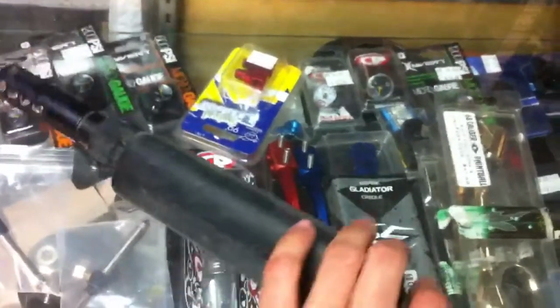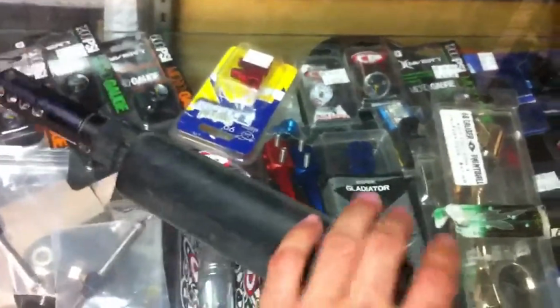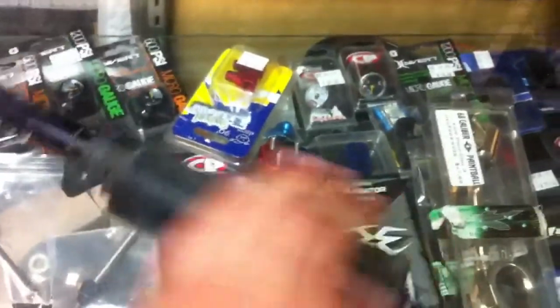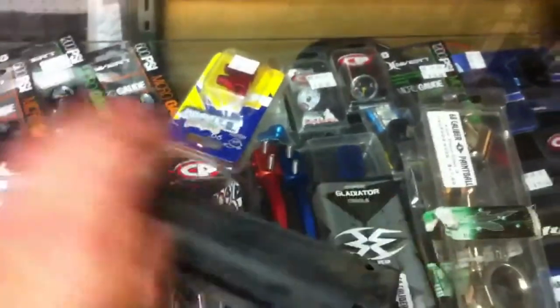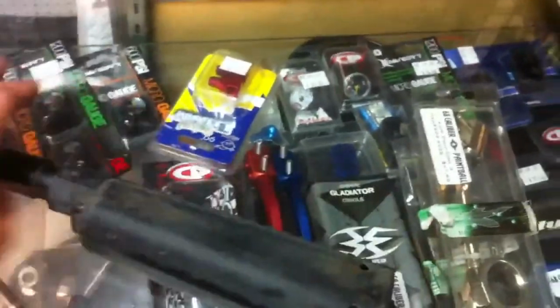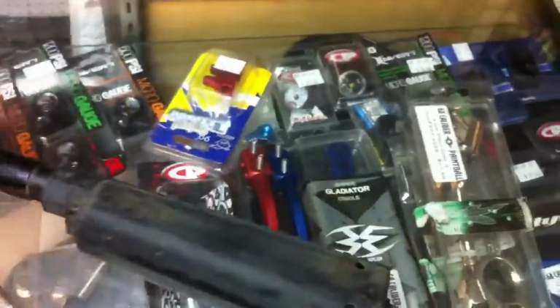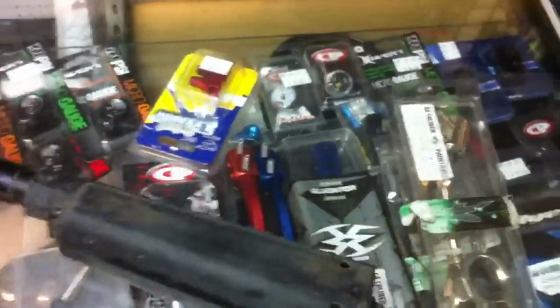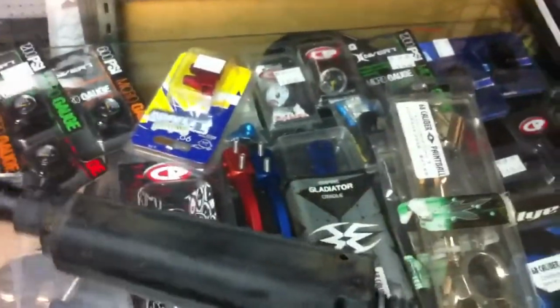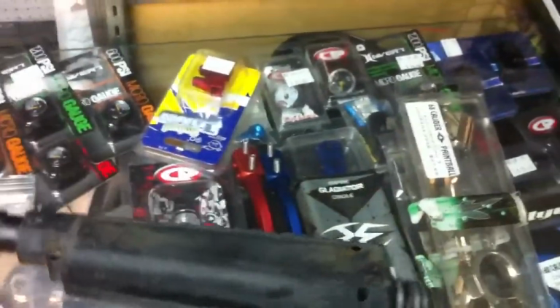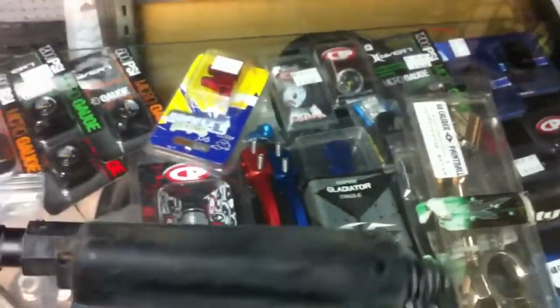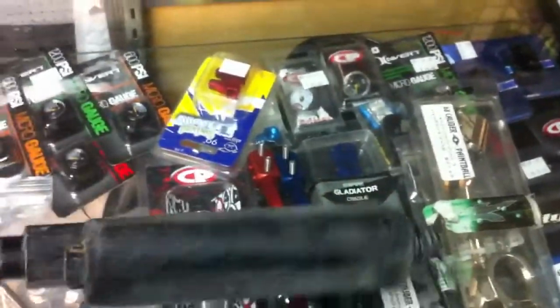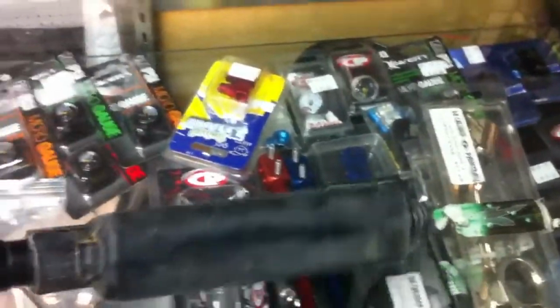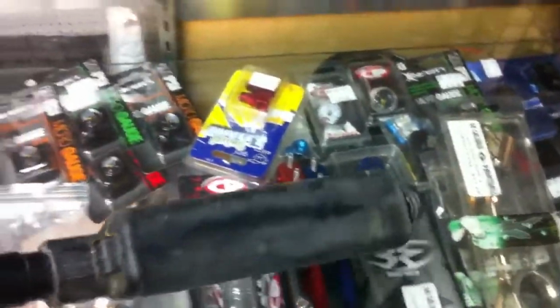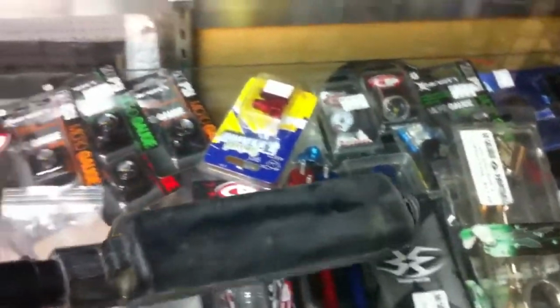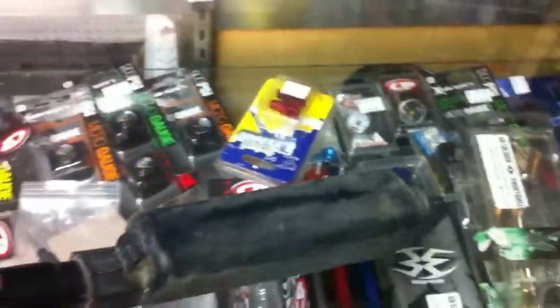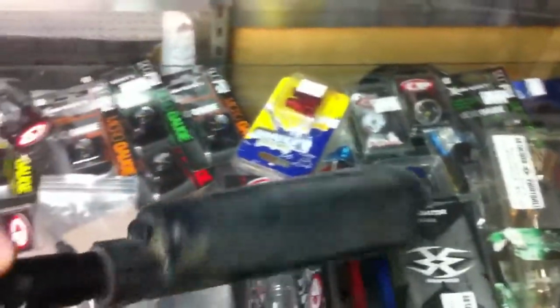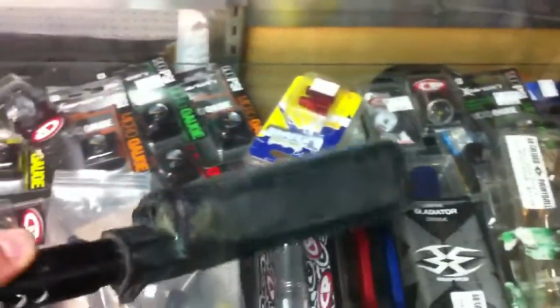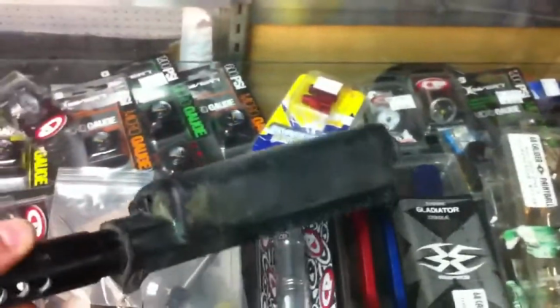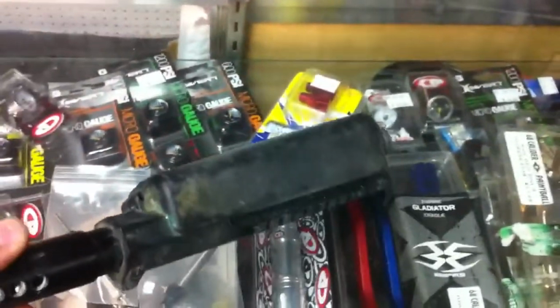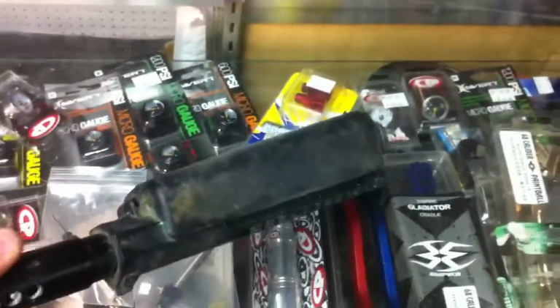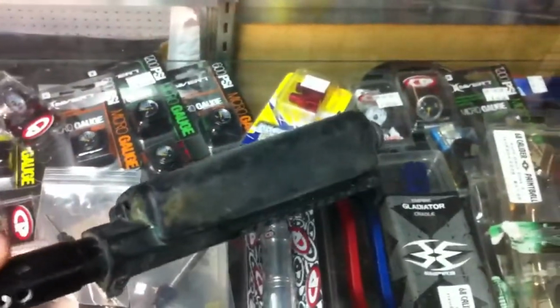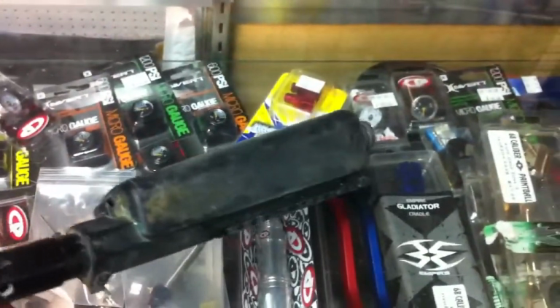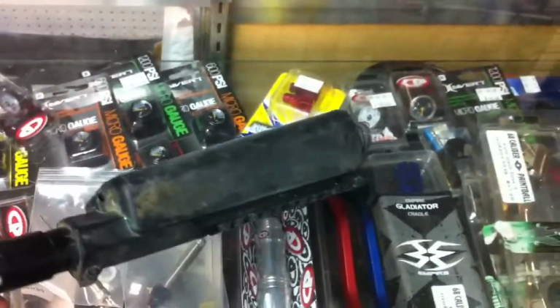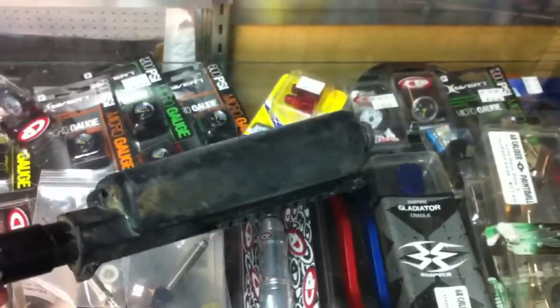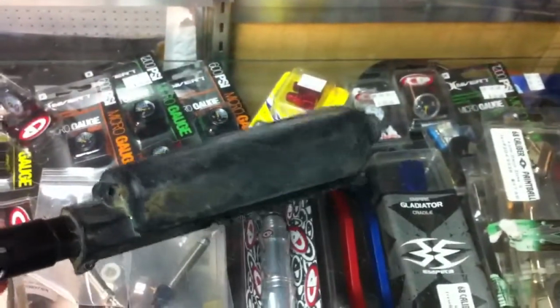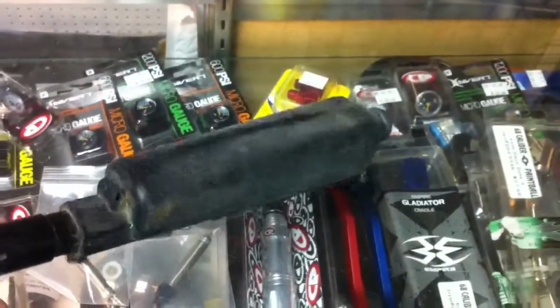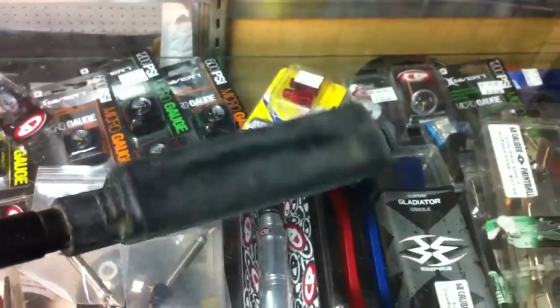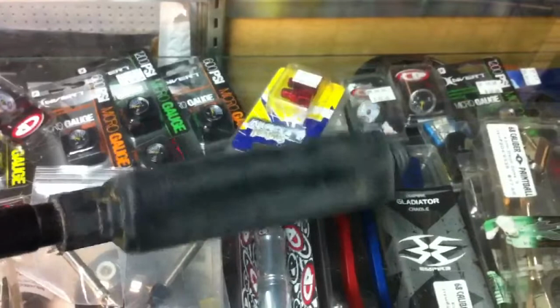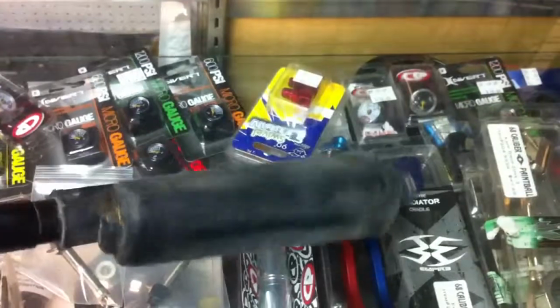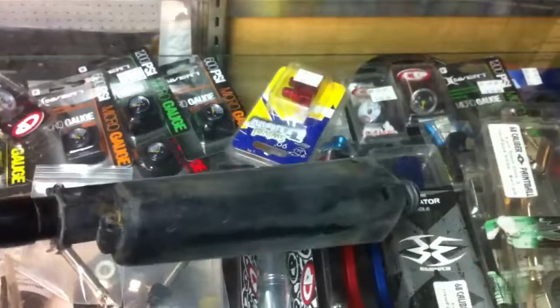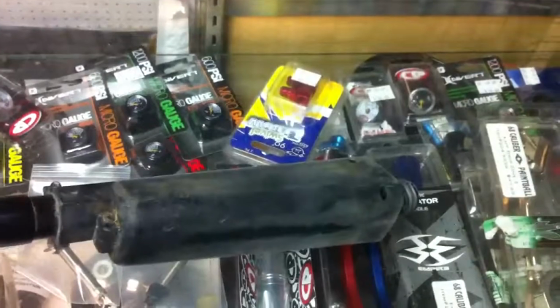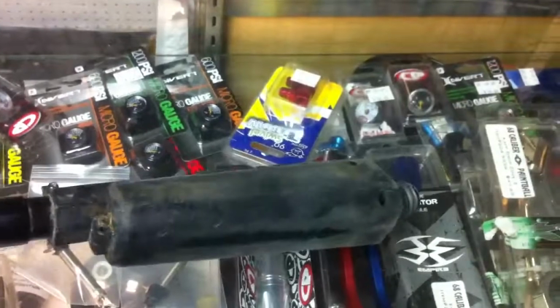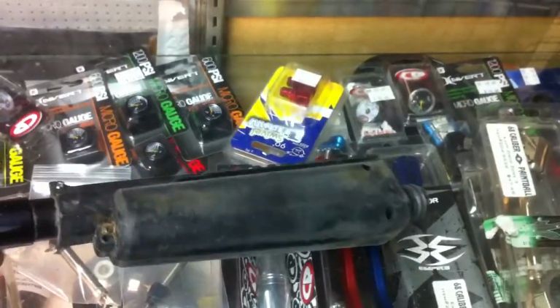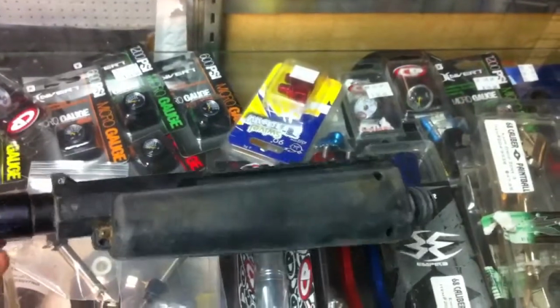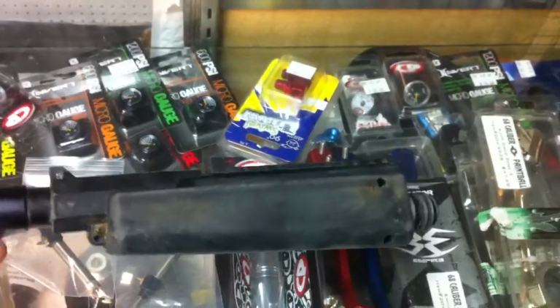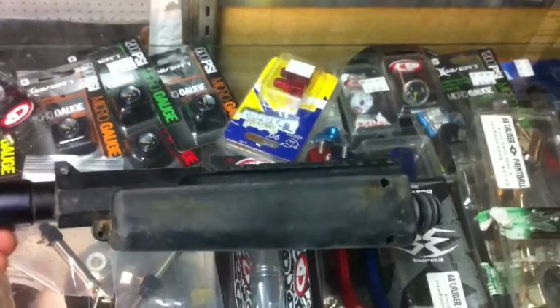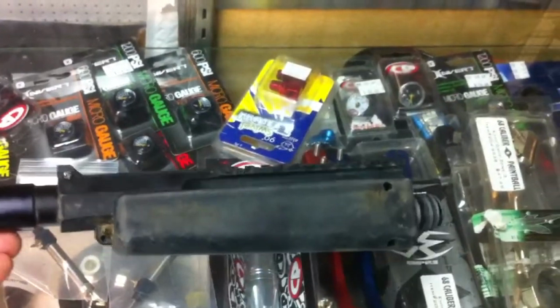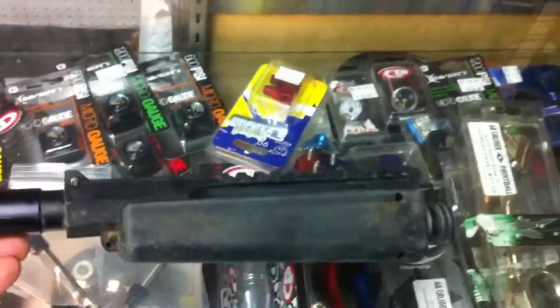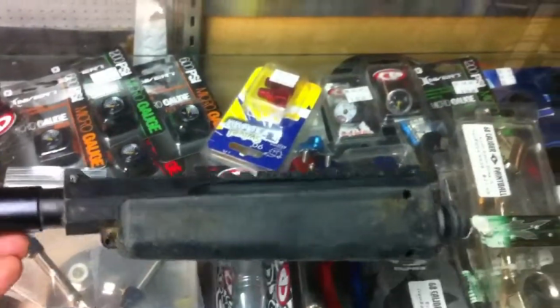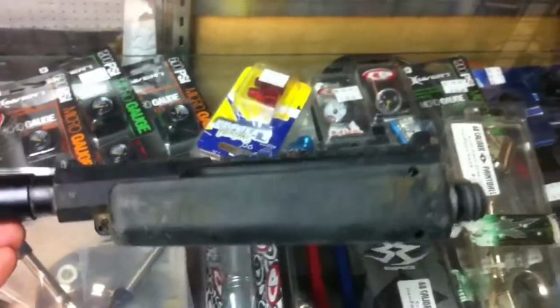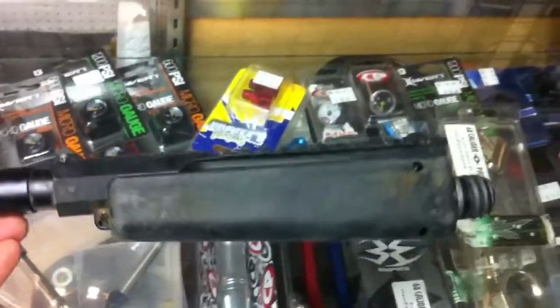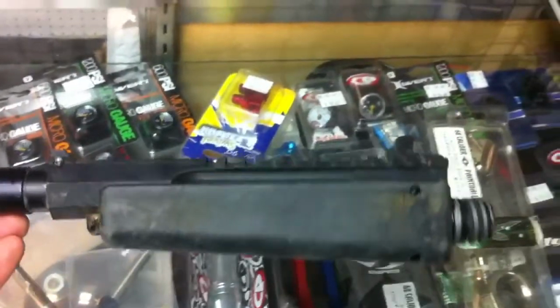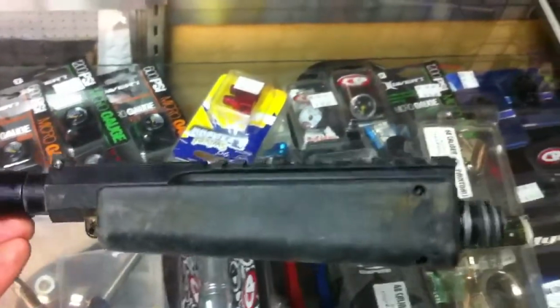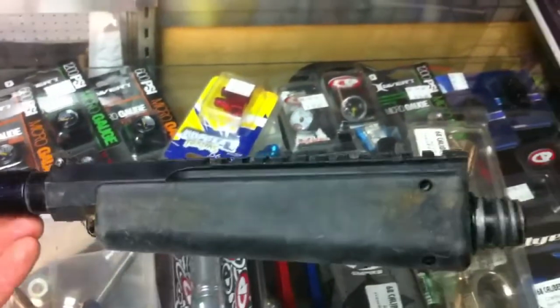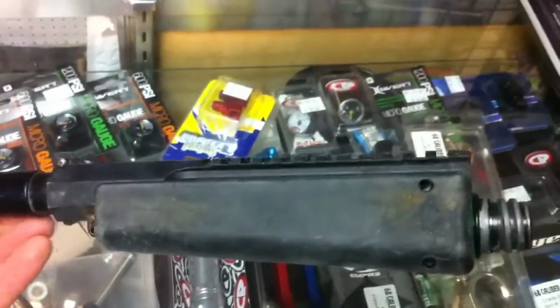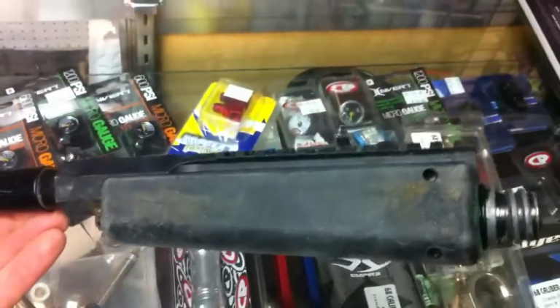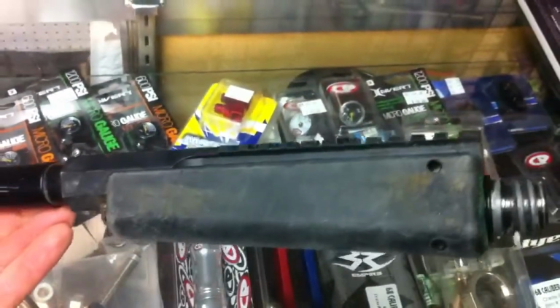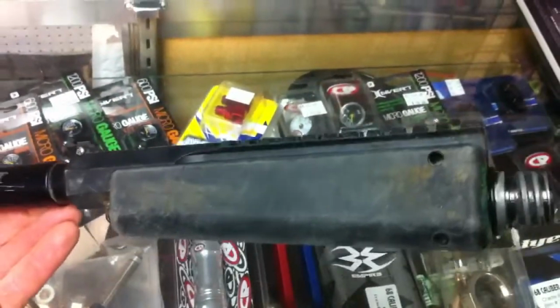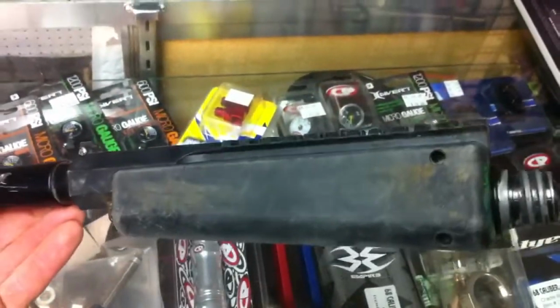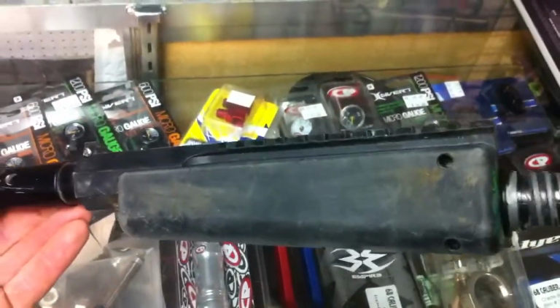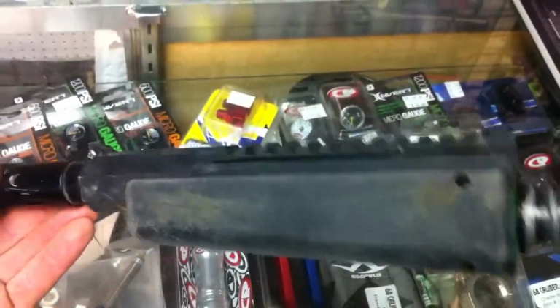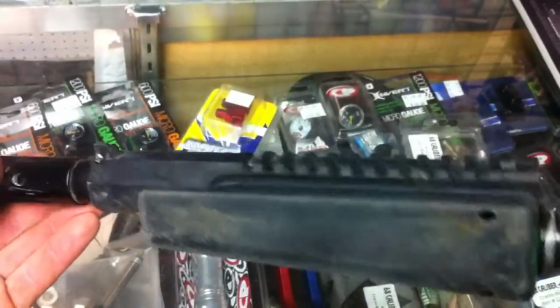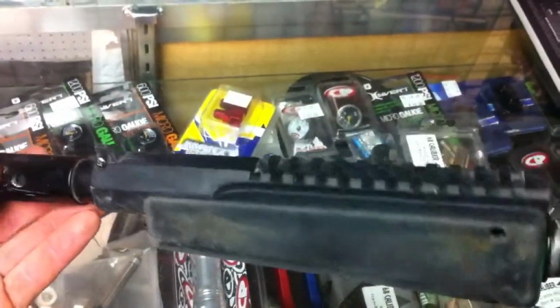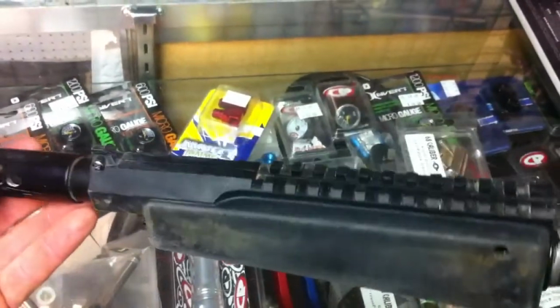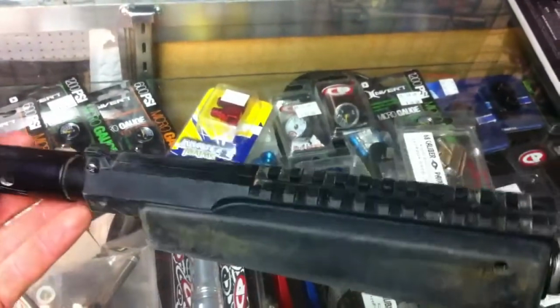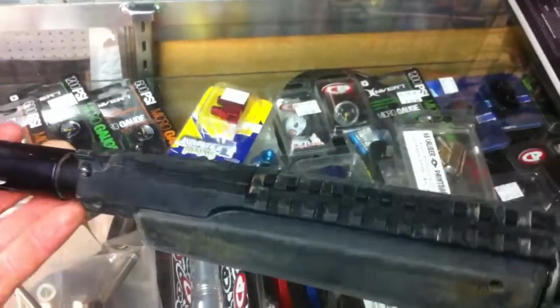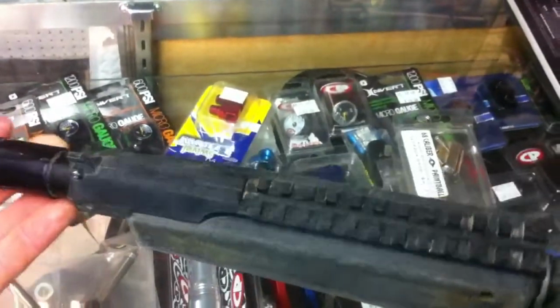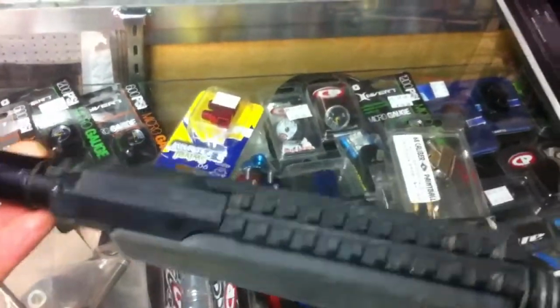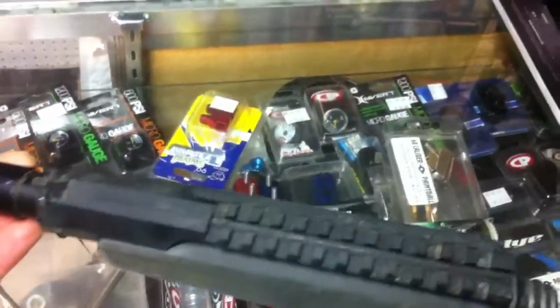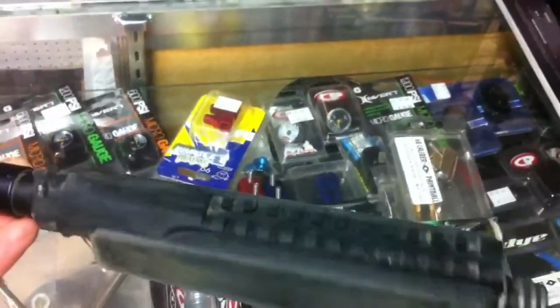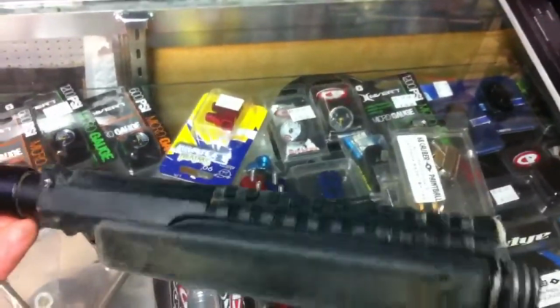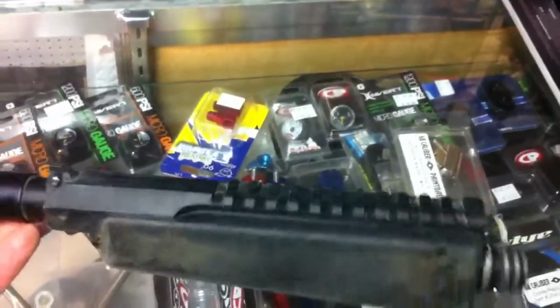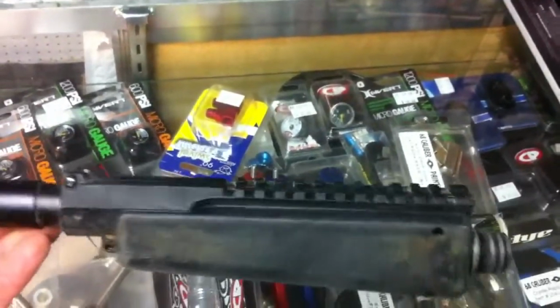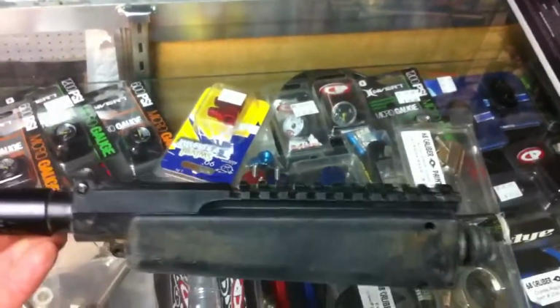You can see here it has seen some use — kind of give you a view of the shroud here. Still works fine, works great. You get extra distance and range with these barrels on the Tippmann guns.